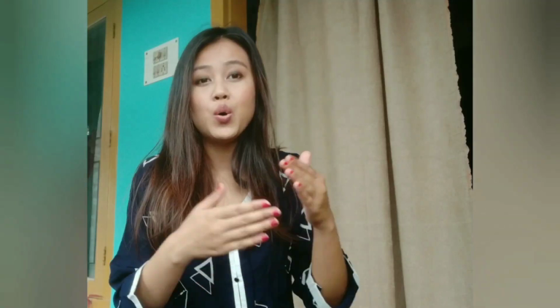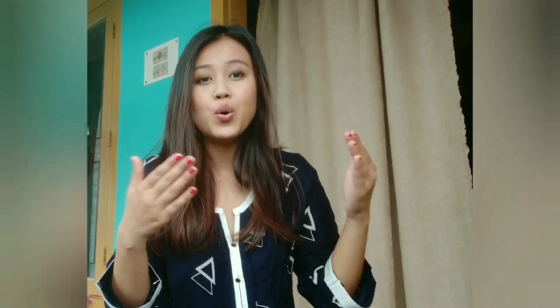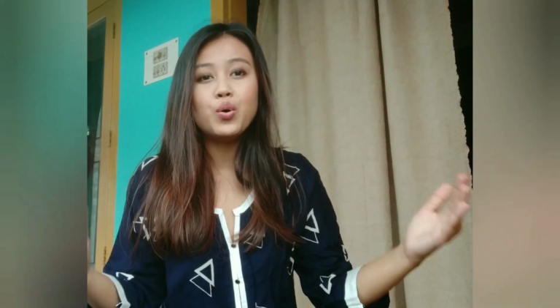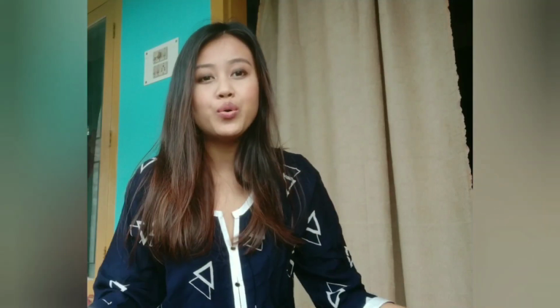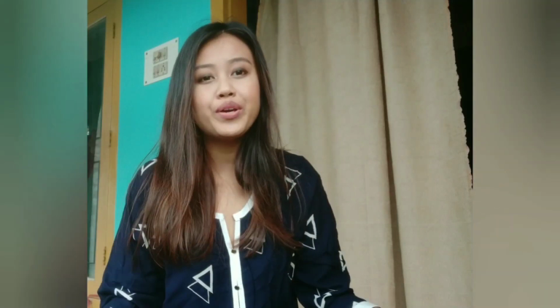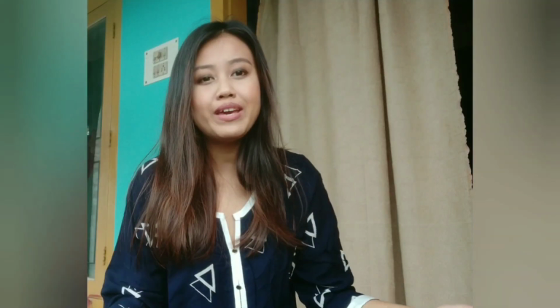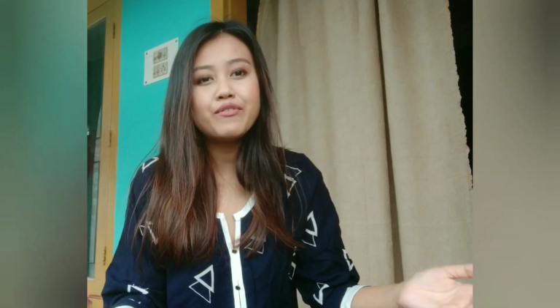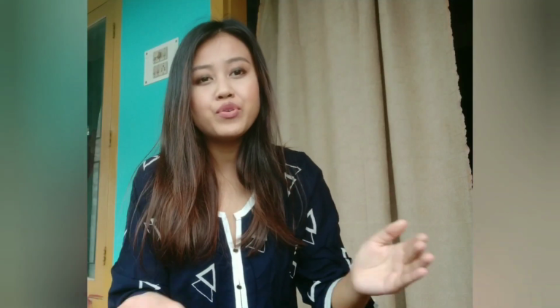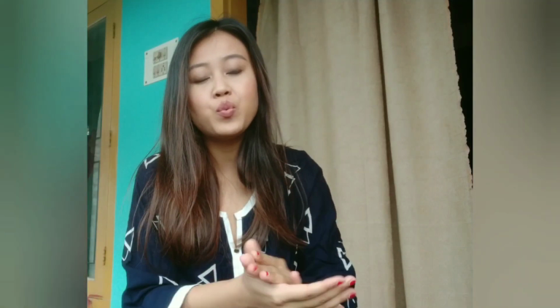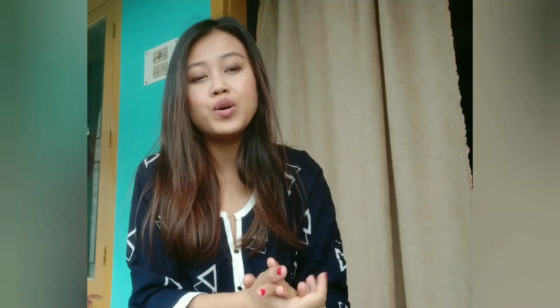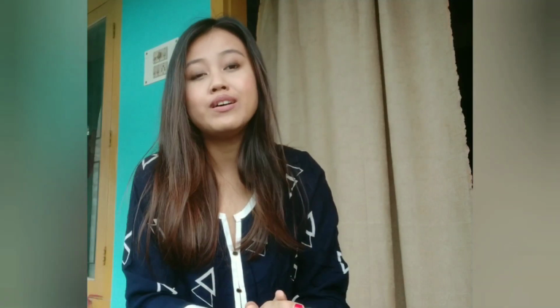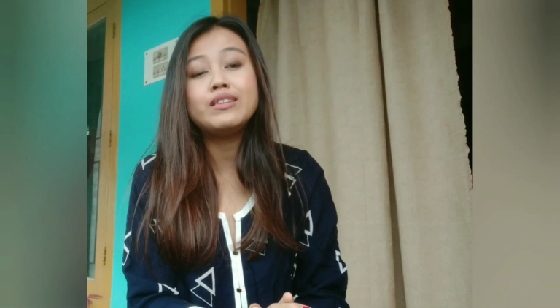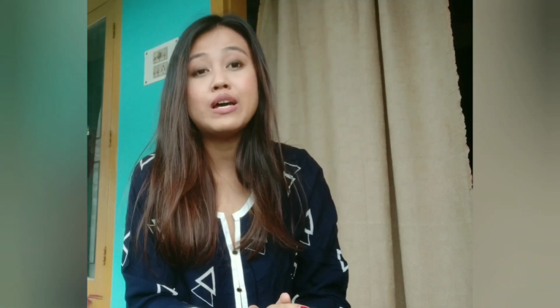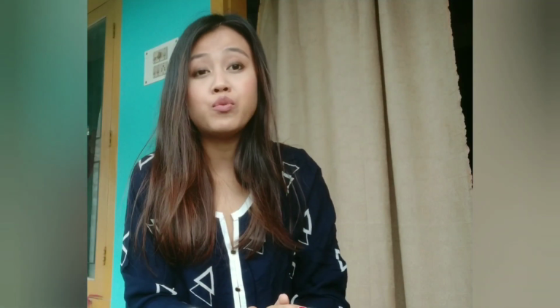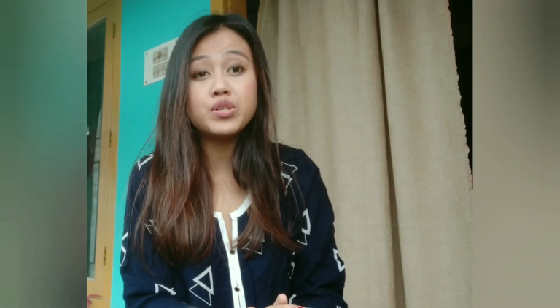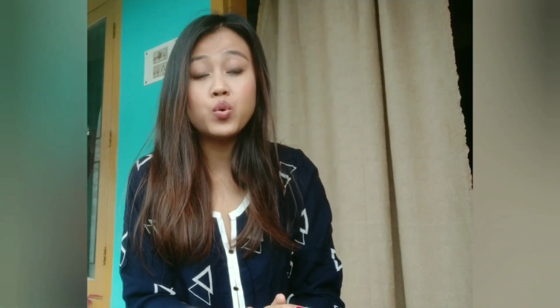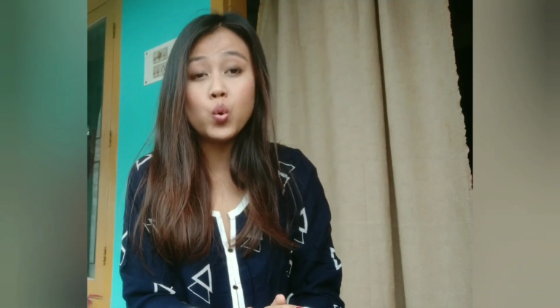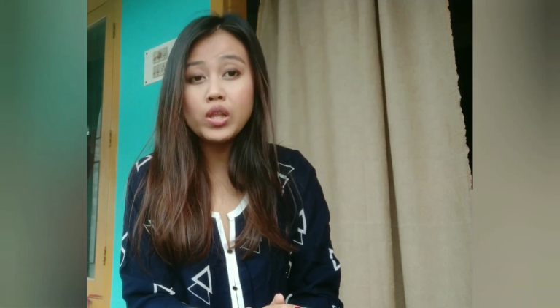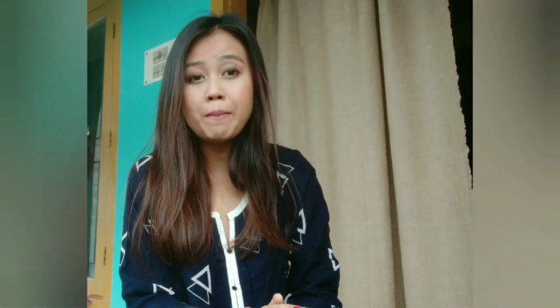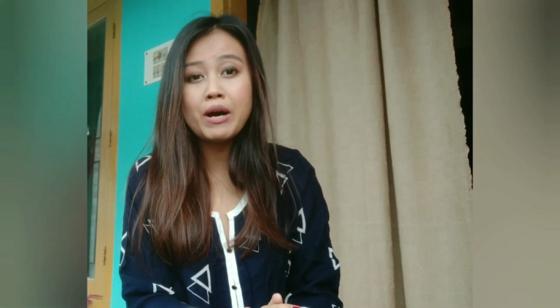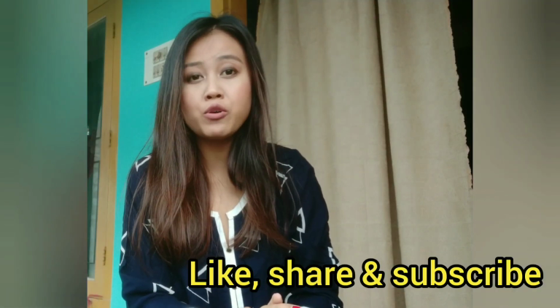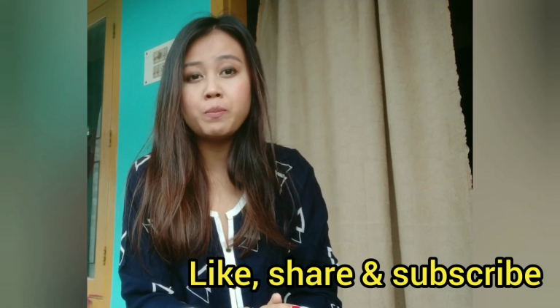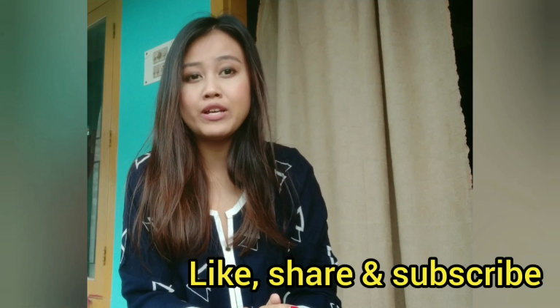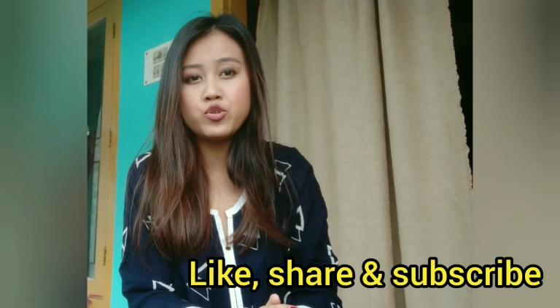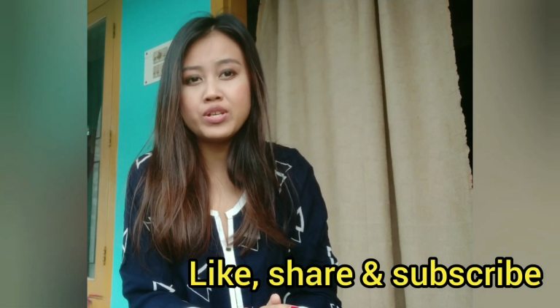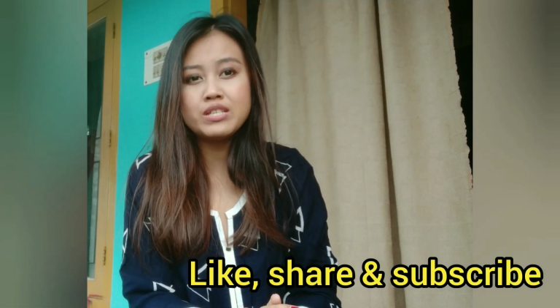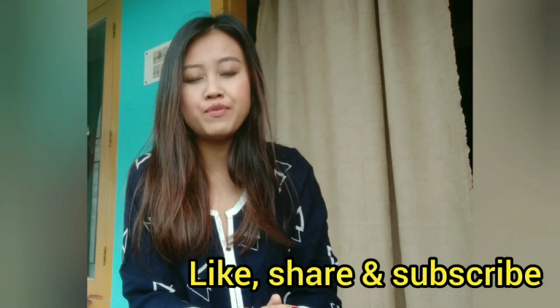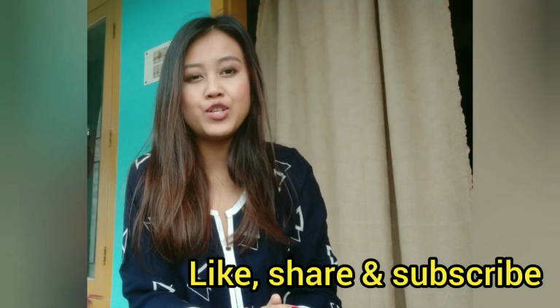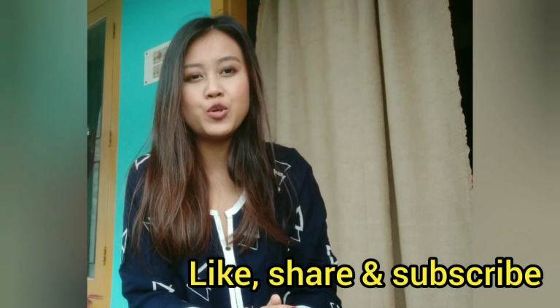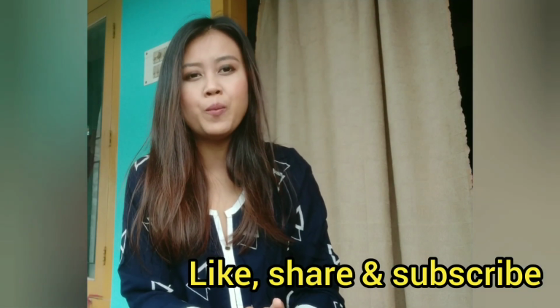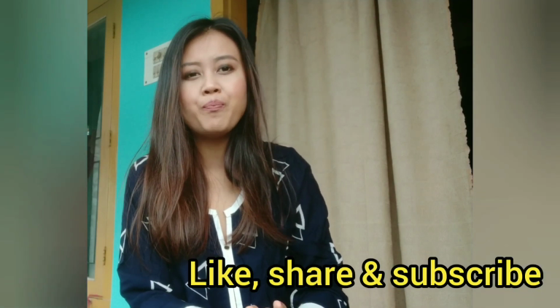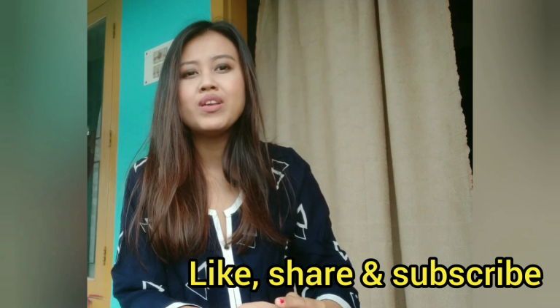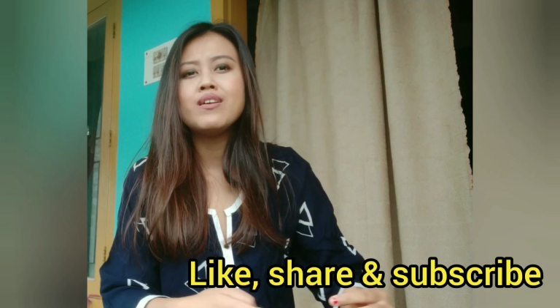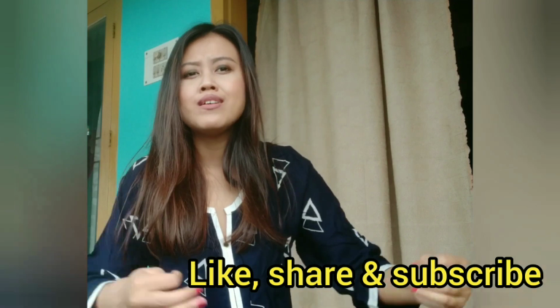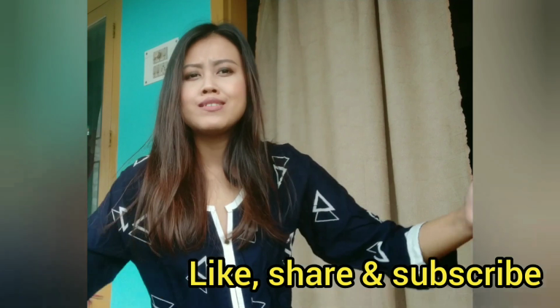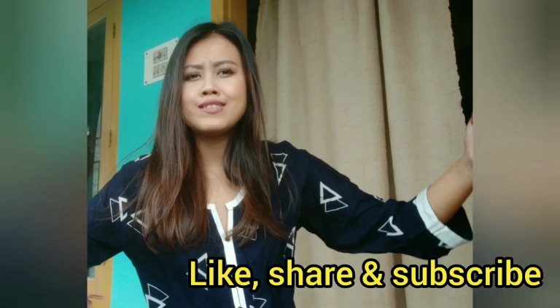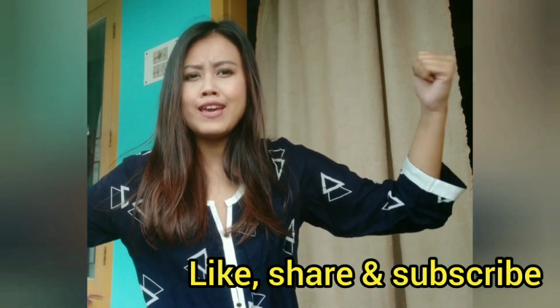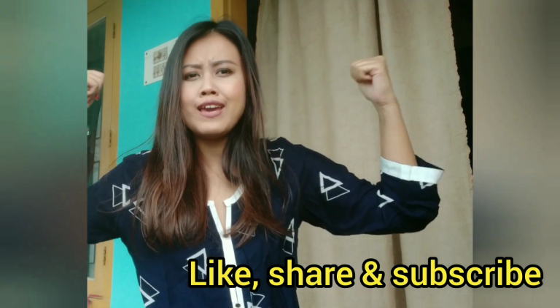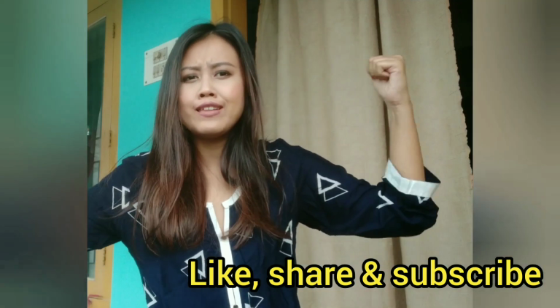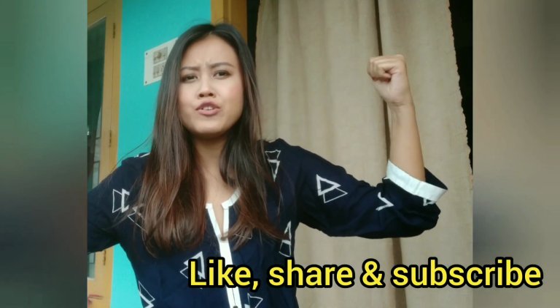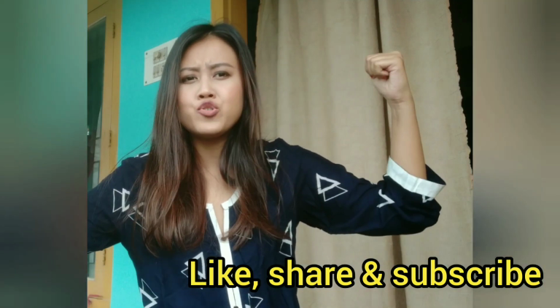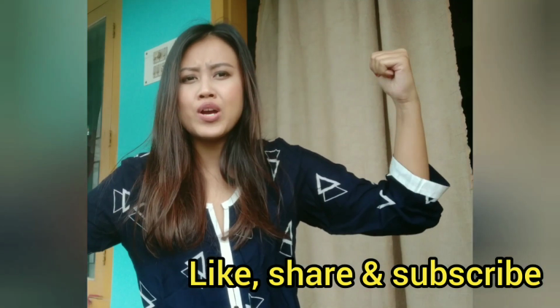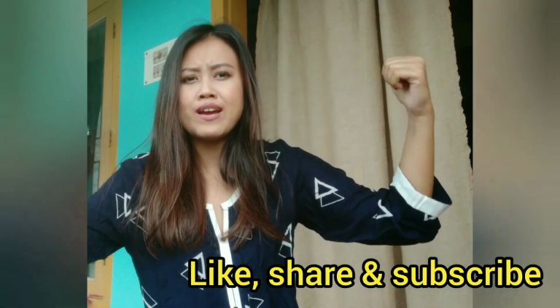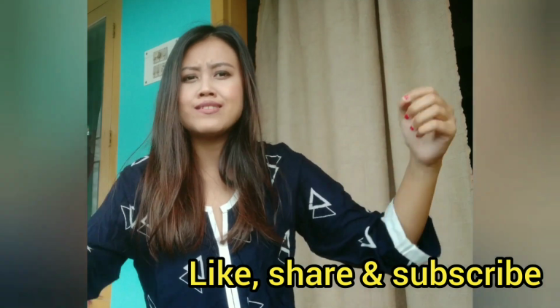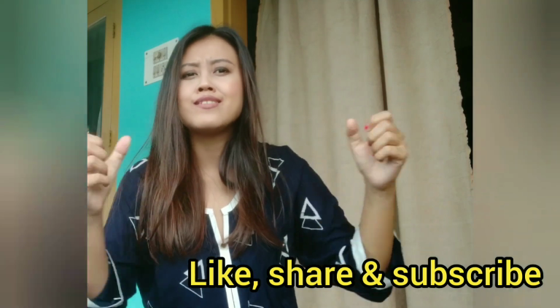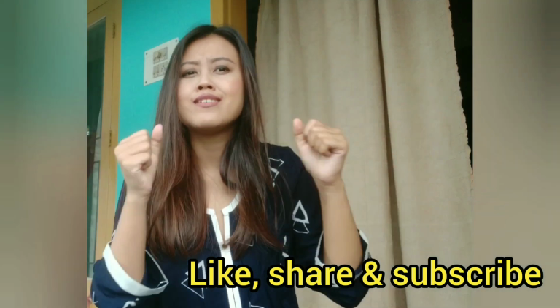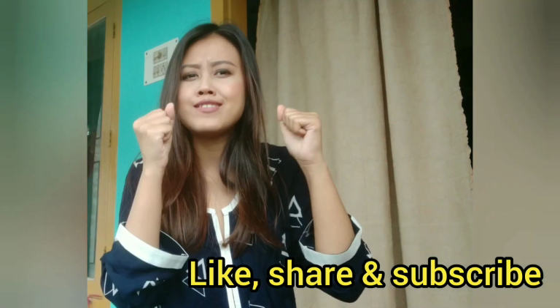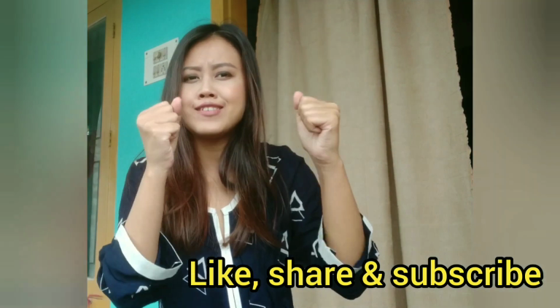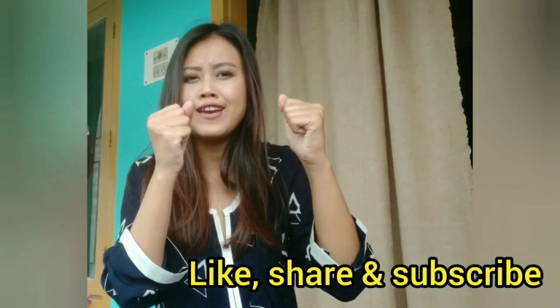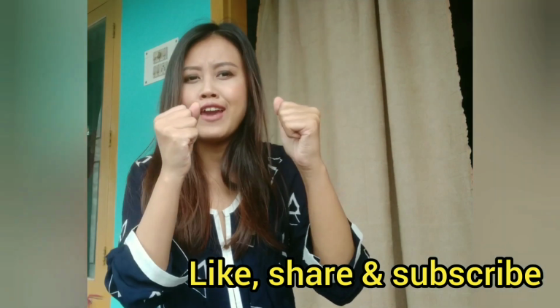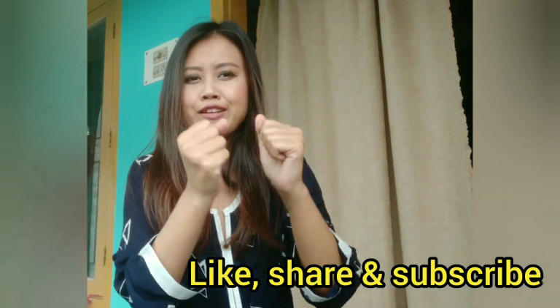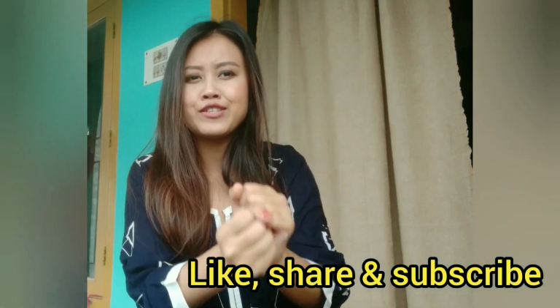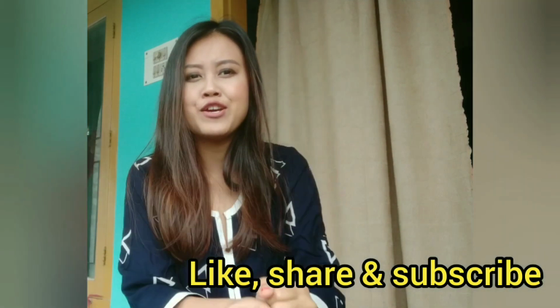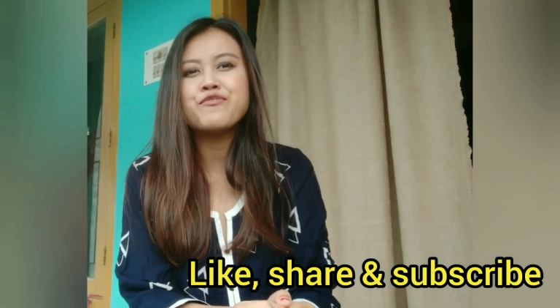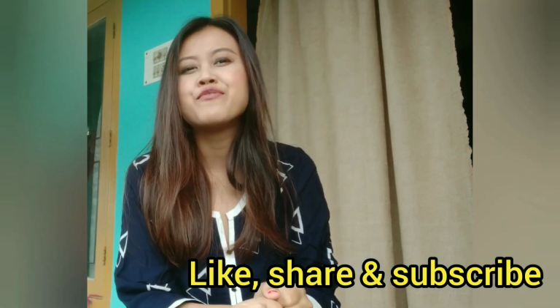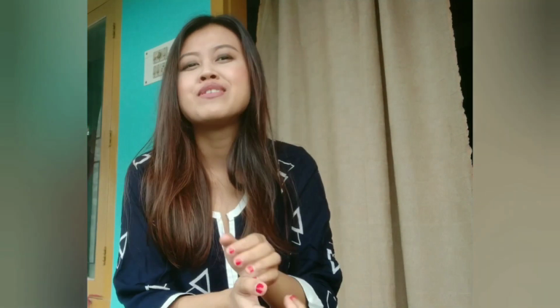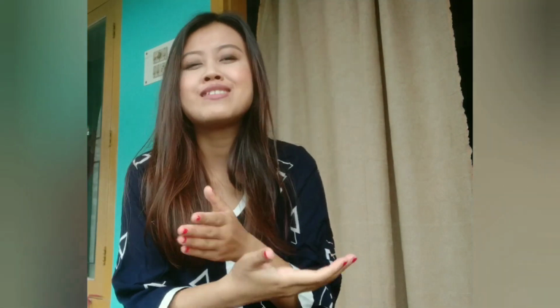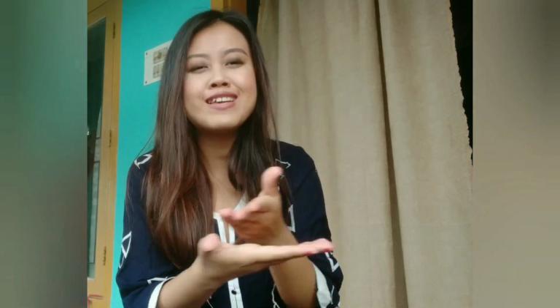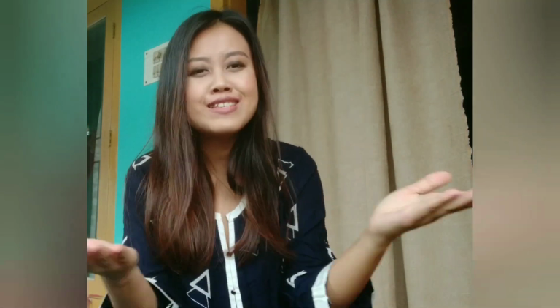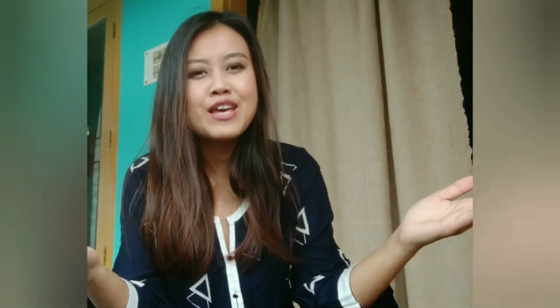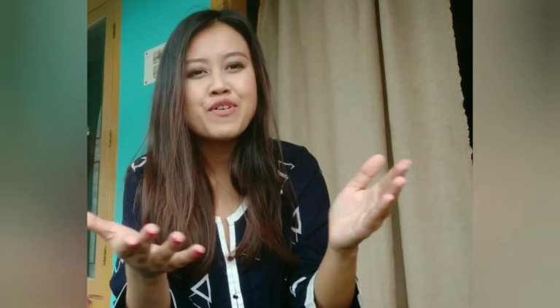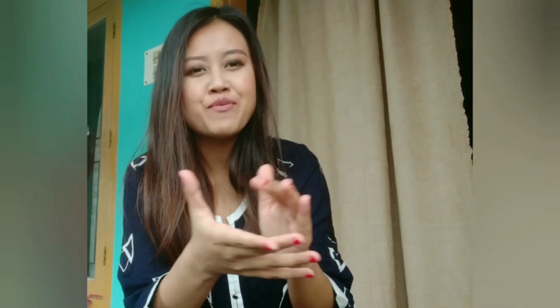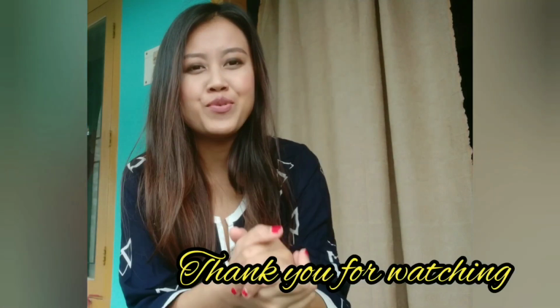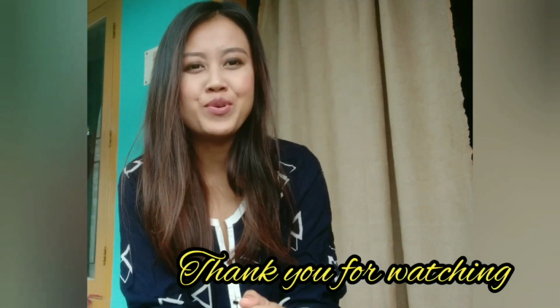Okay everyone, that was all about today's video. Stay energized, stay active, stay safe everyone.